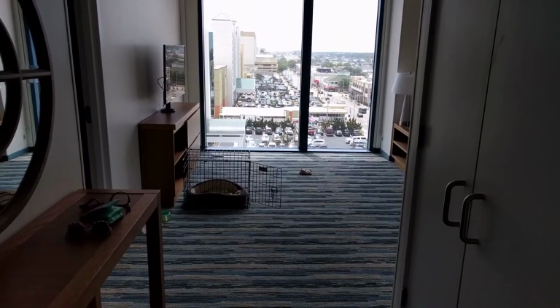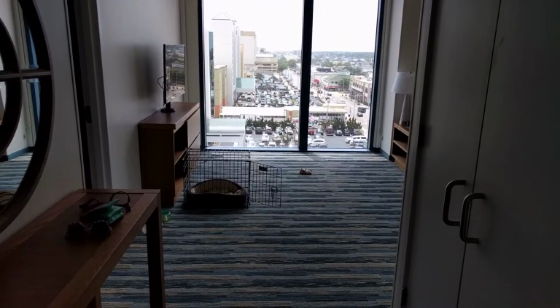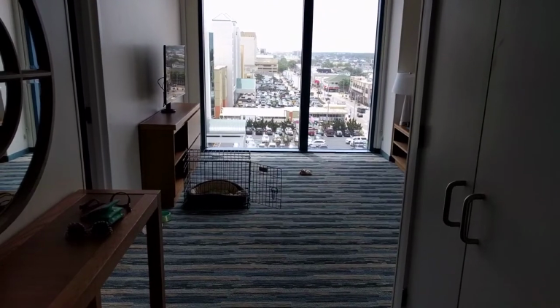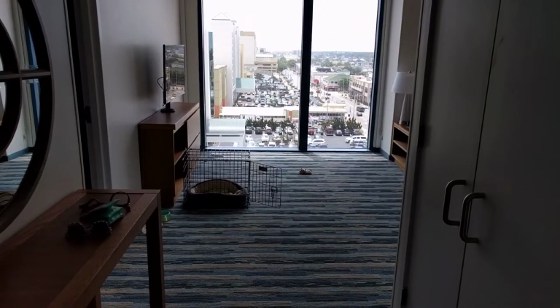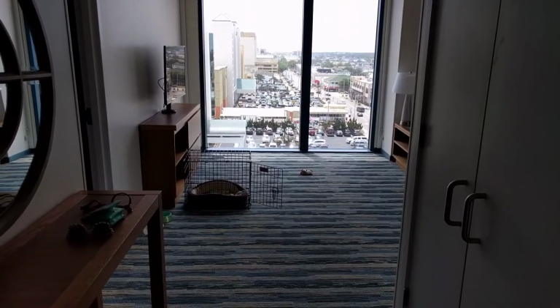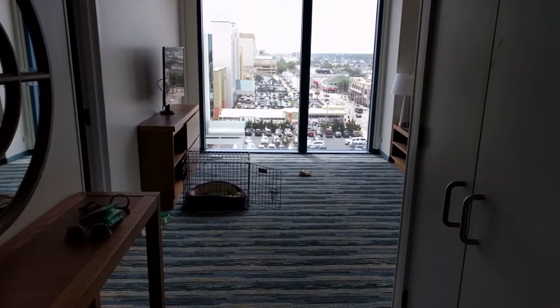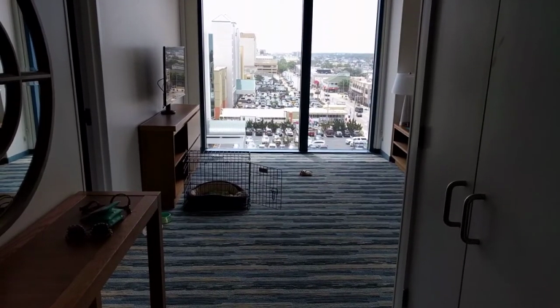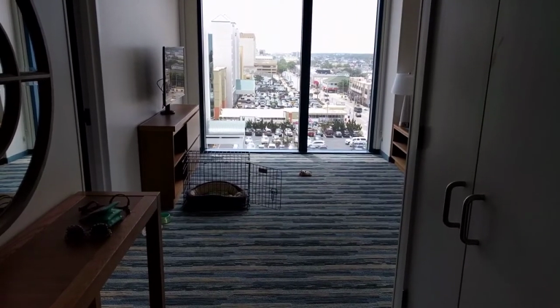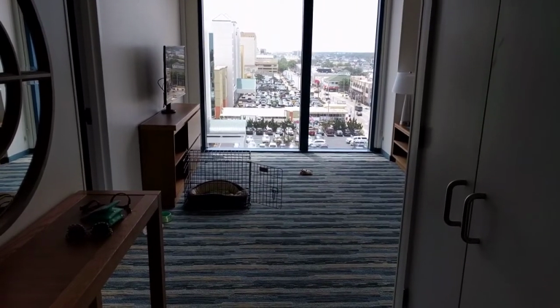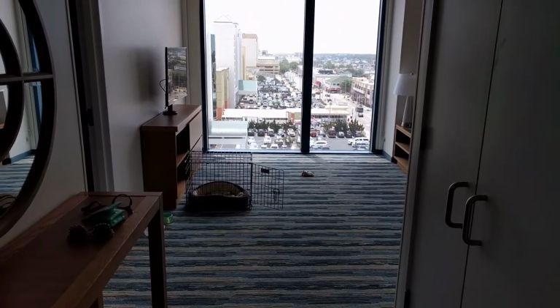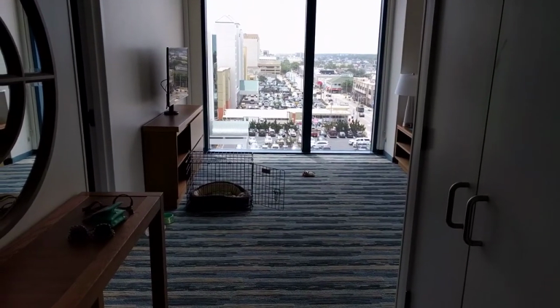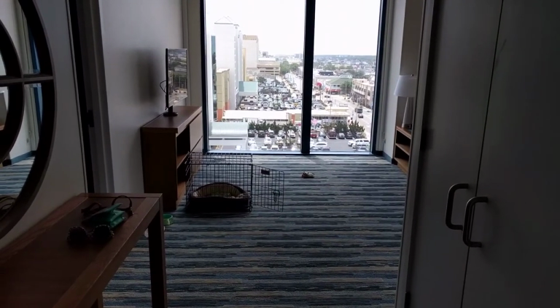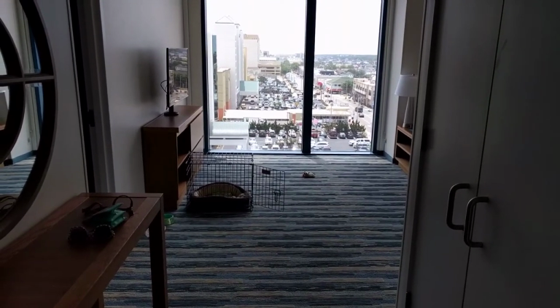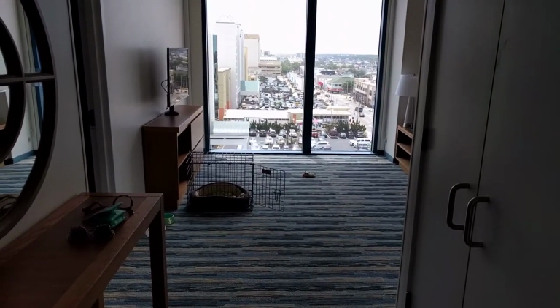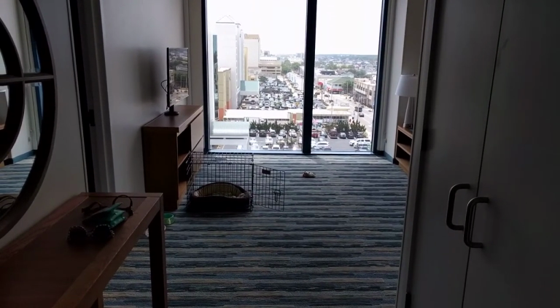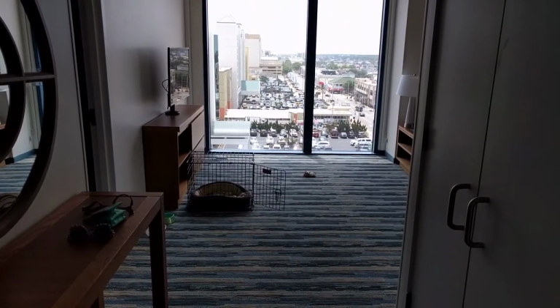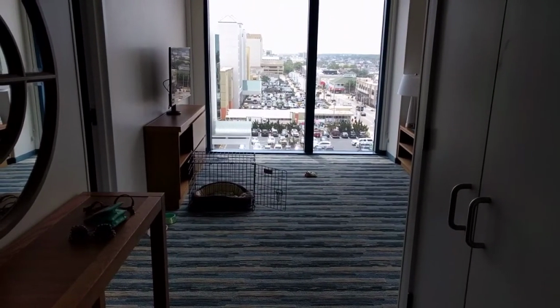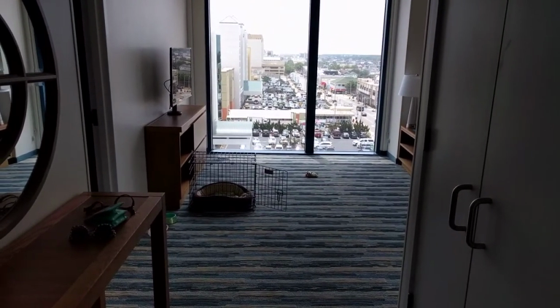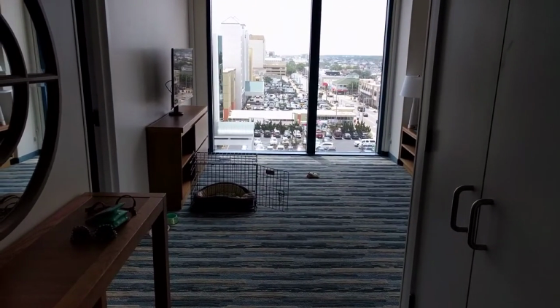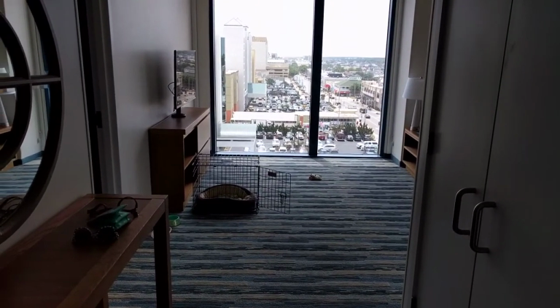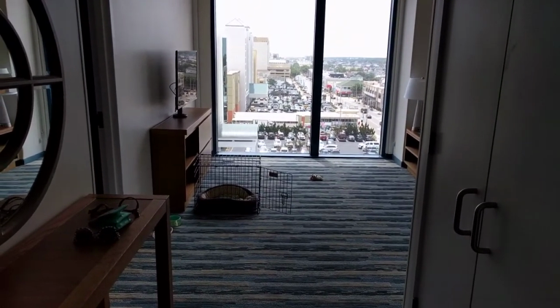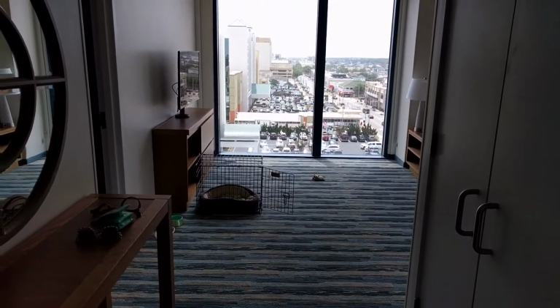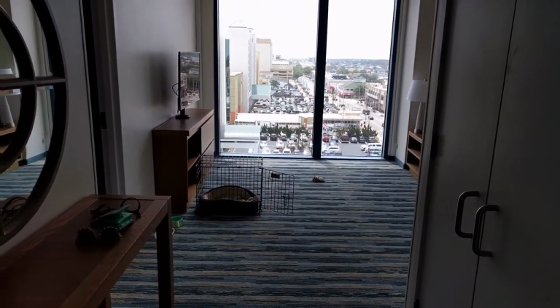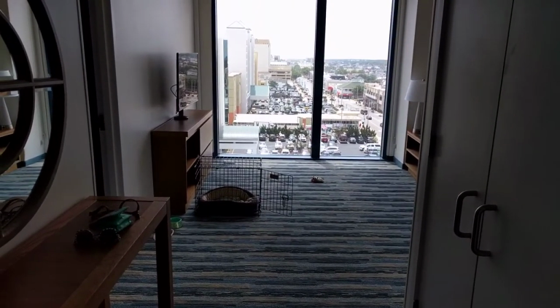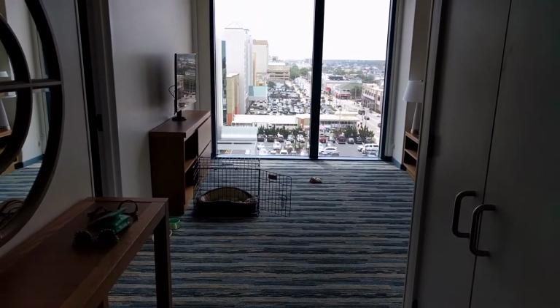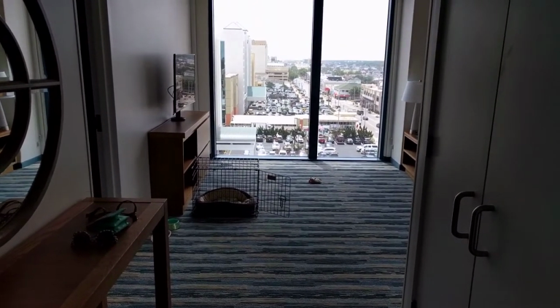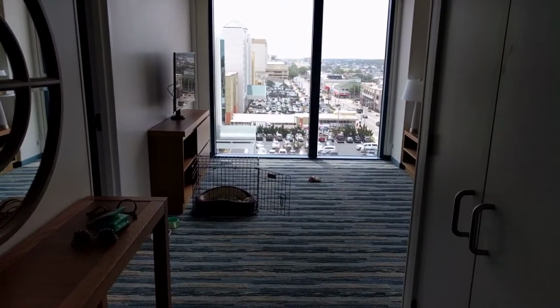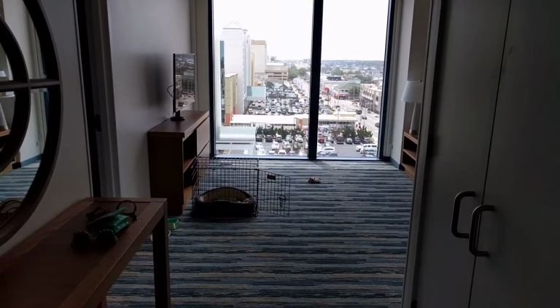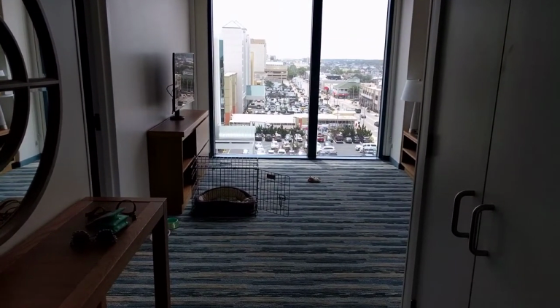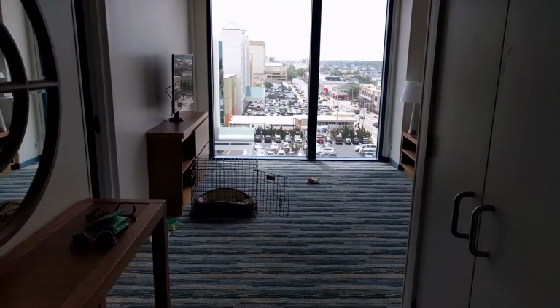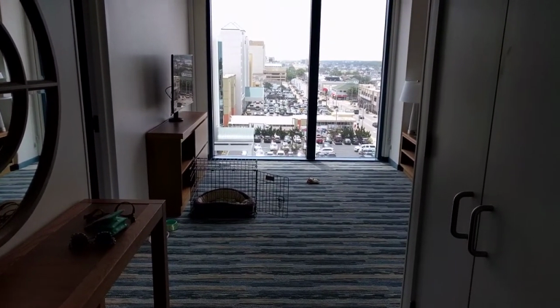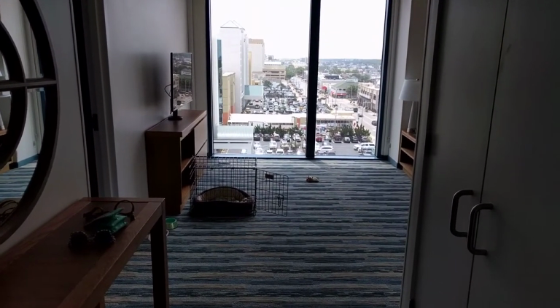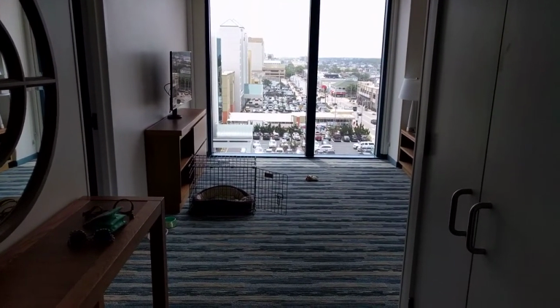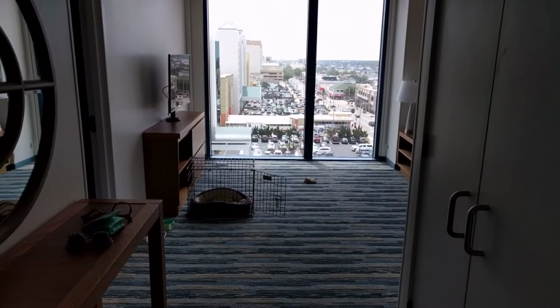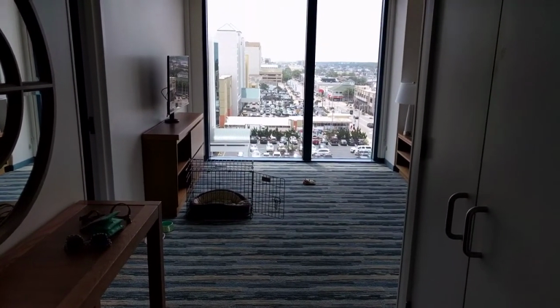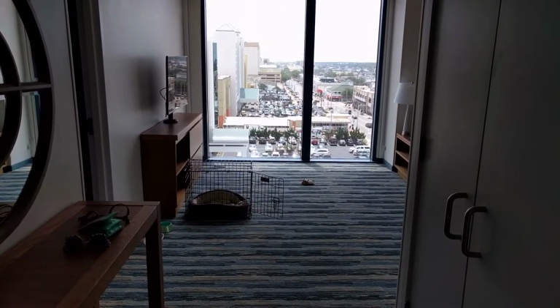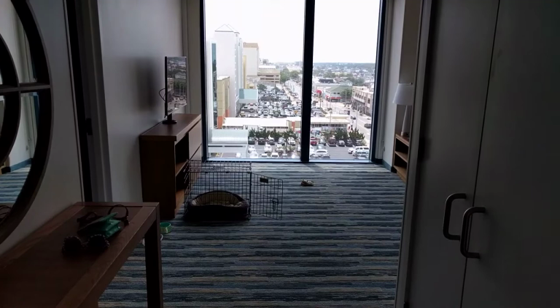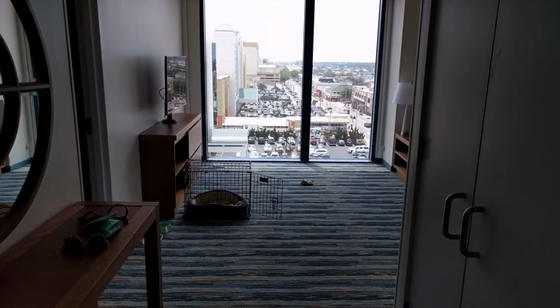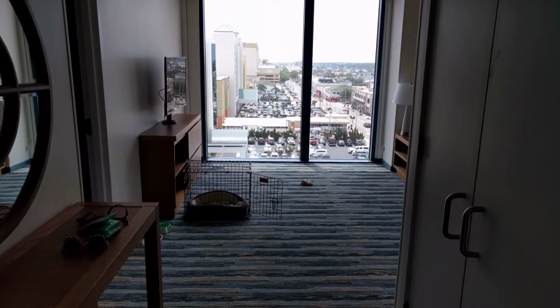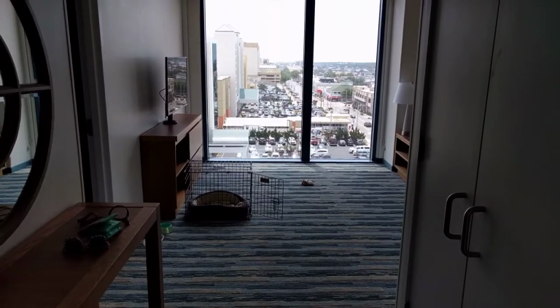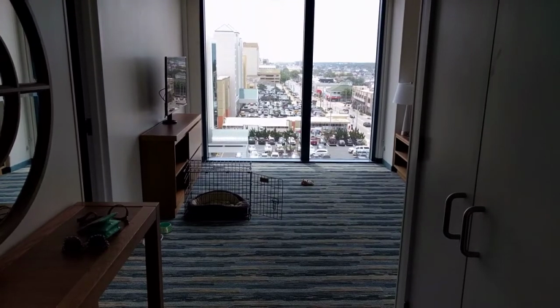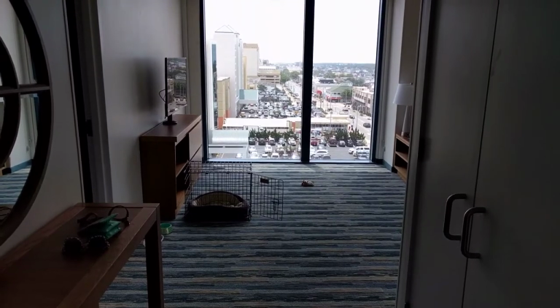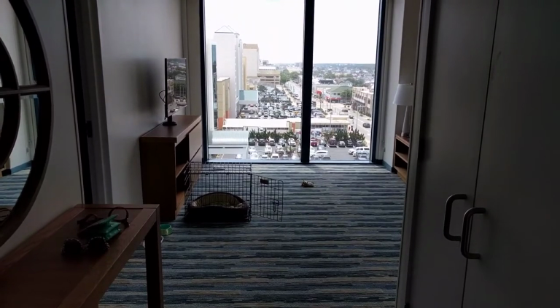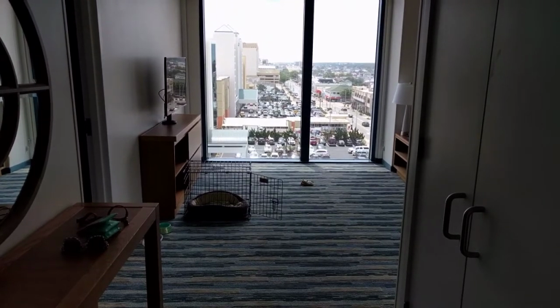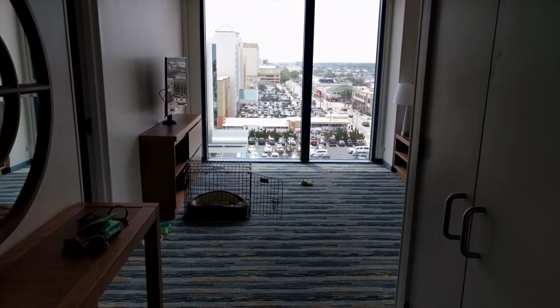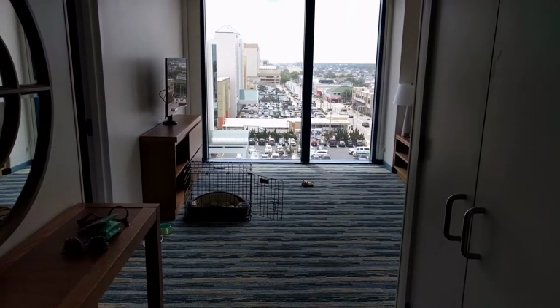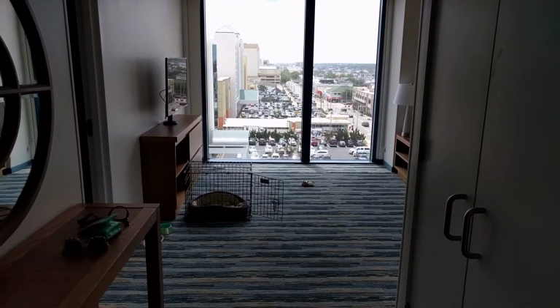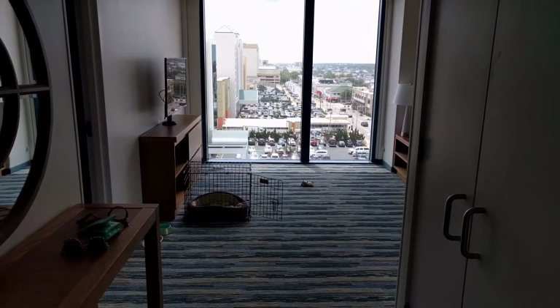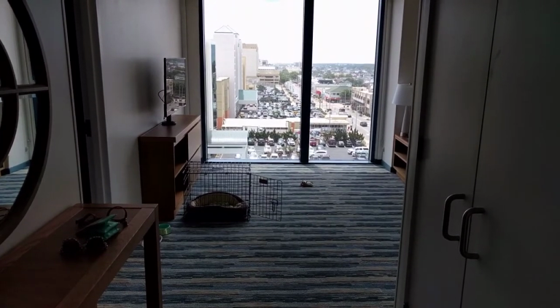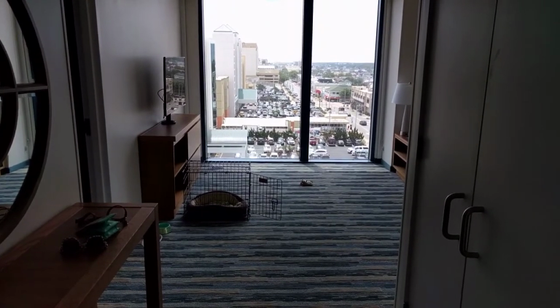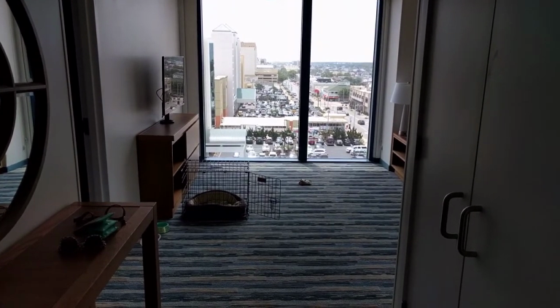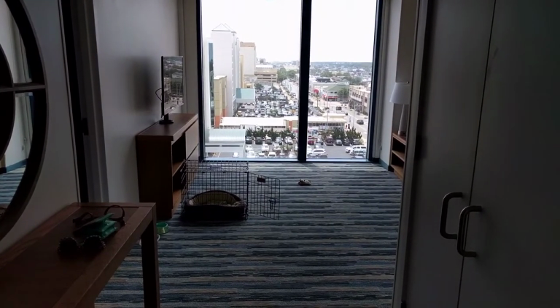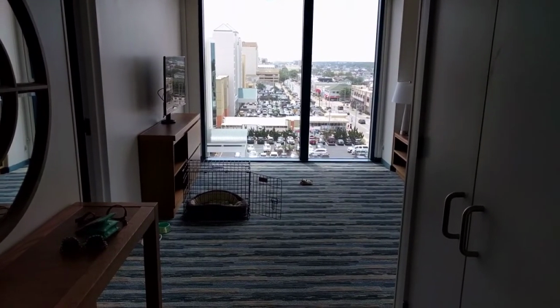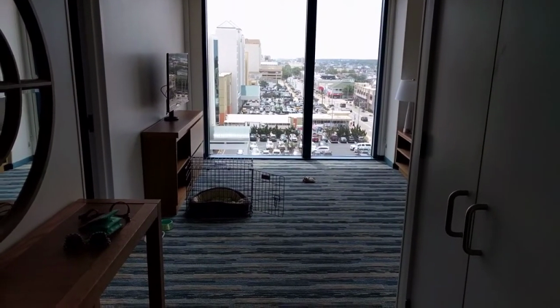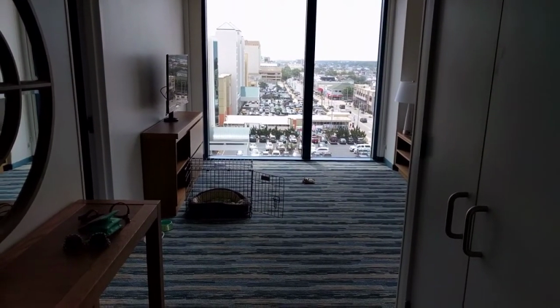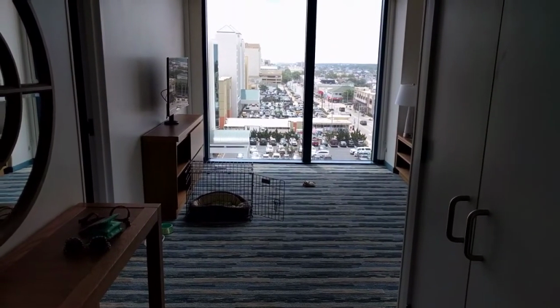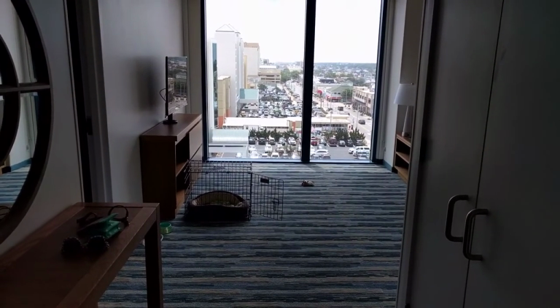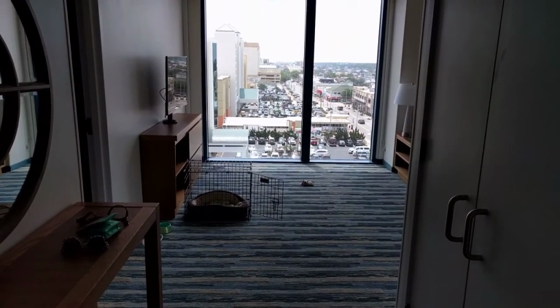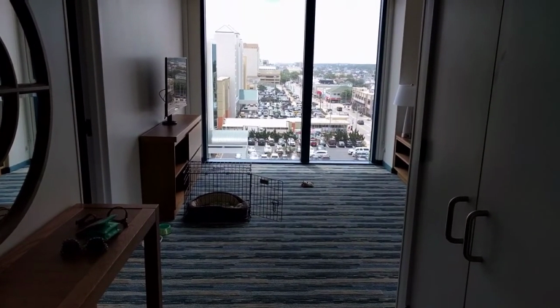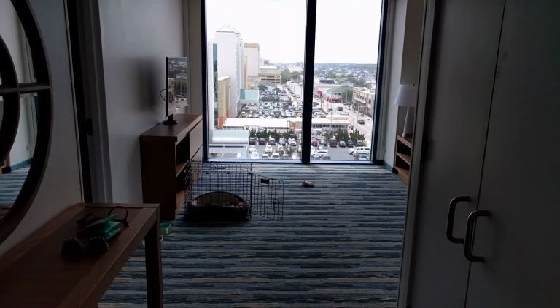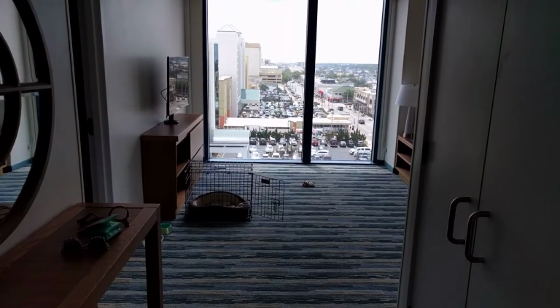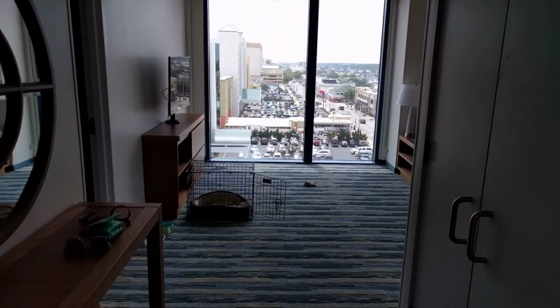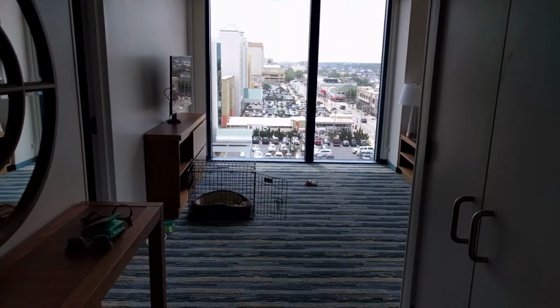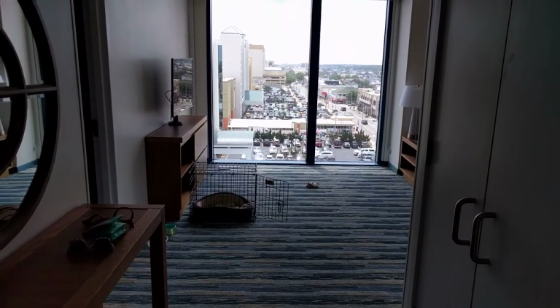Hi, it's Stephen of NoHomeJustRome.com and we're here at the Hyatt House Virginia Beach Ocean Front.